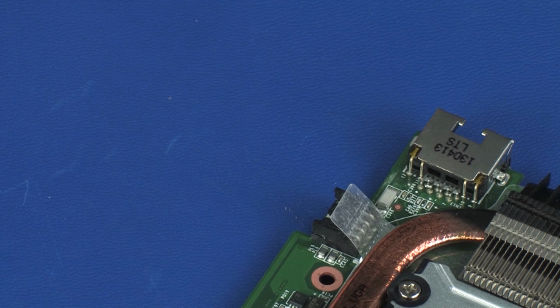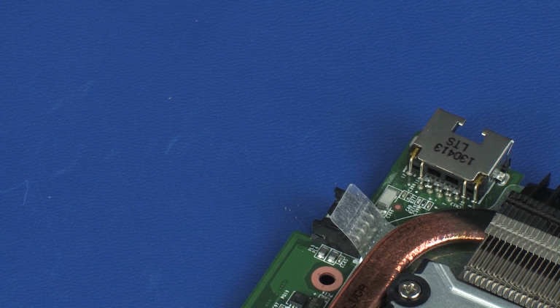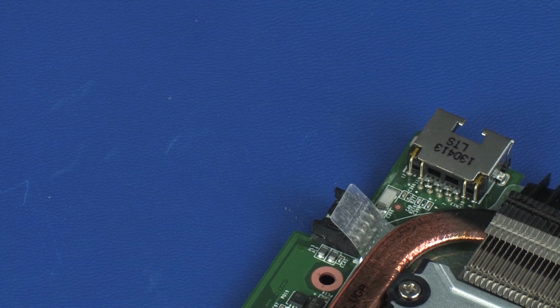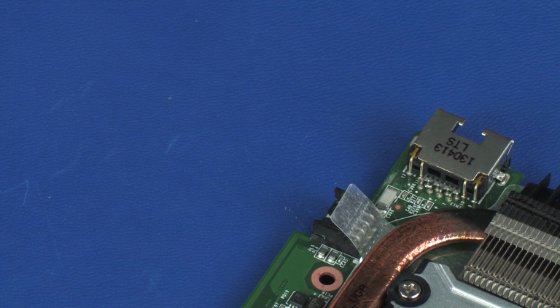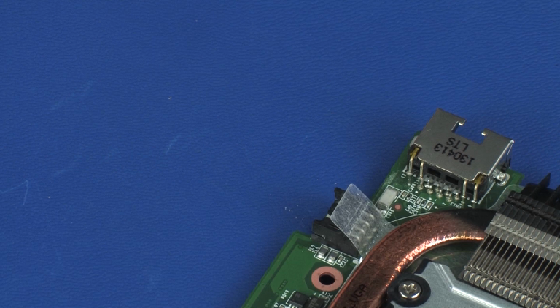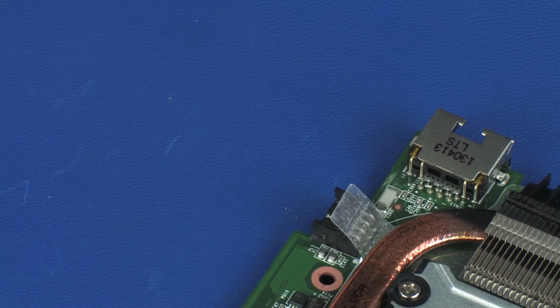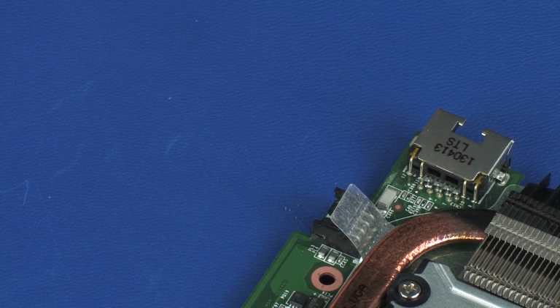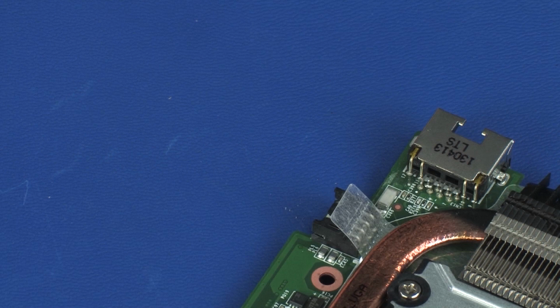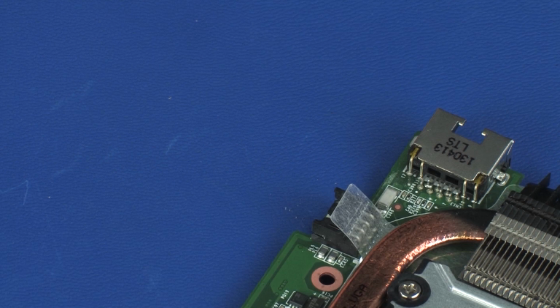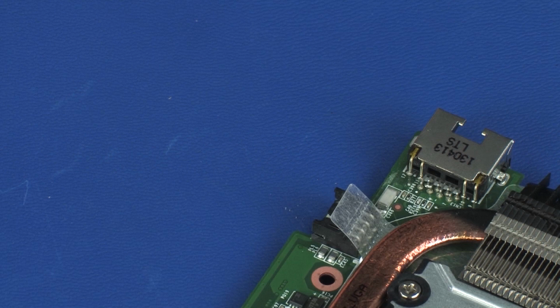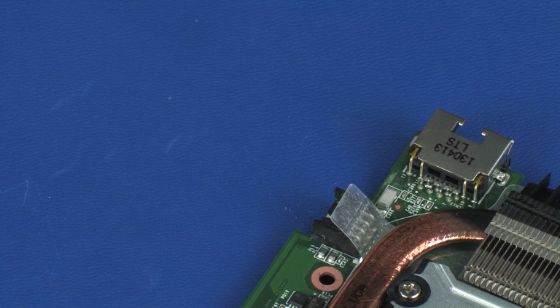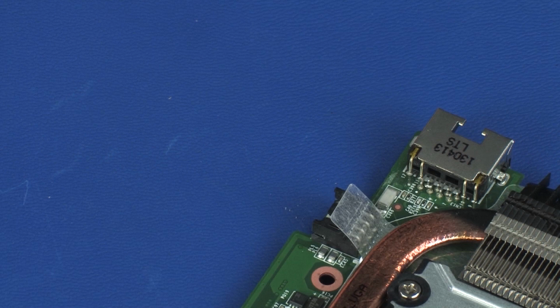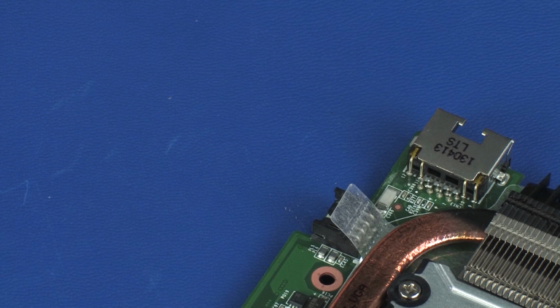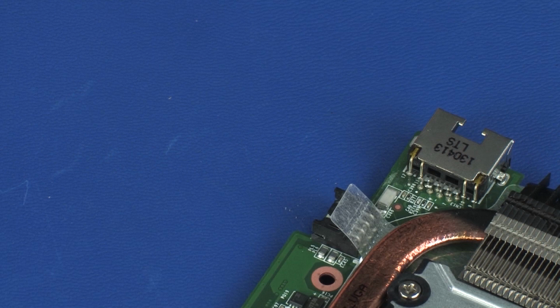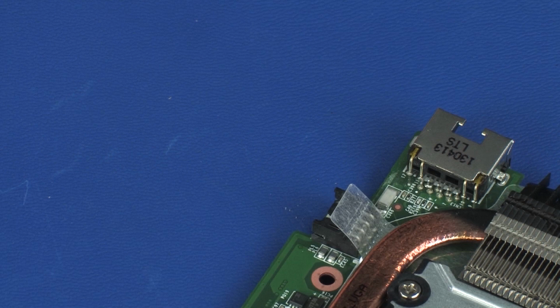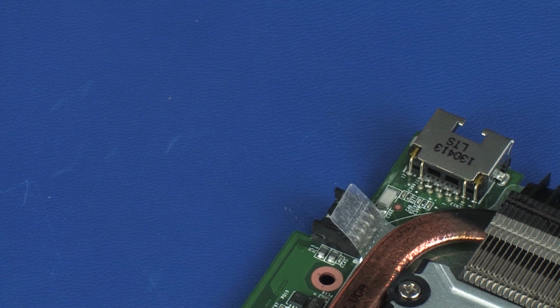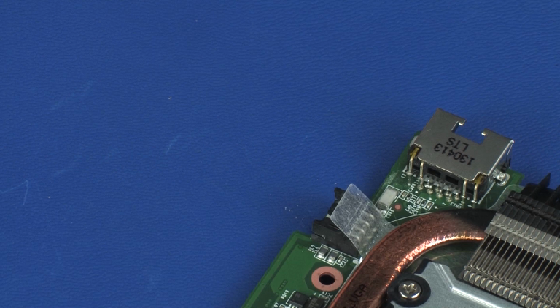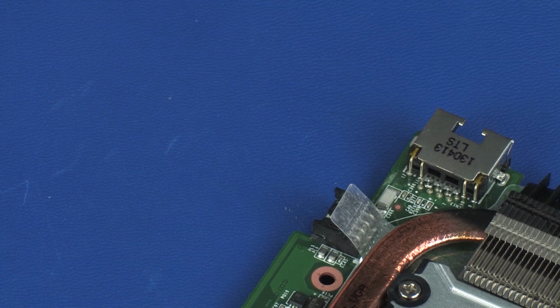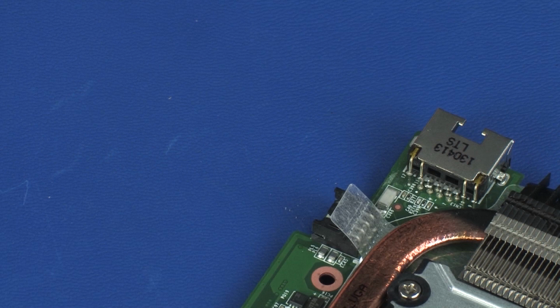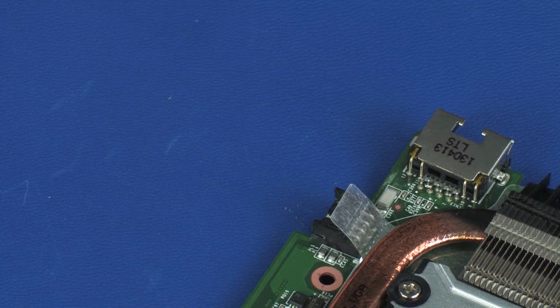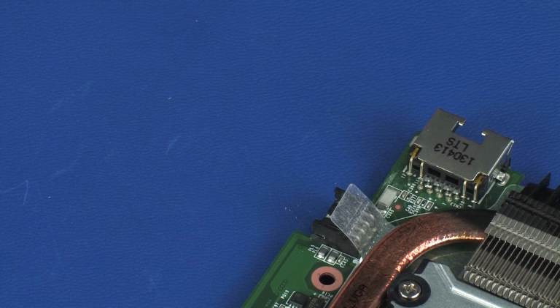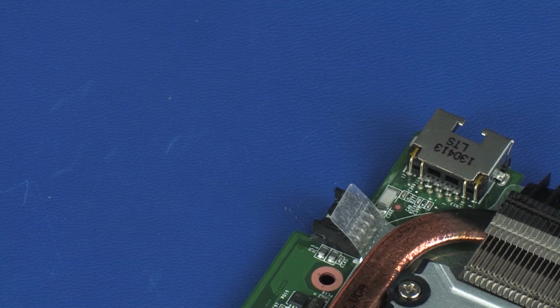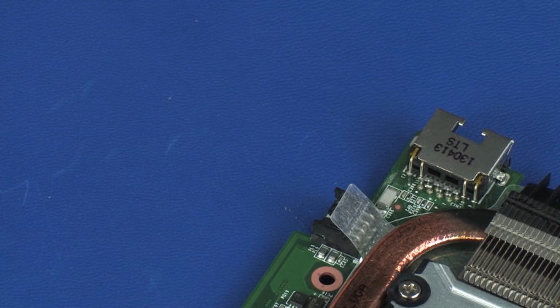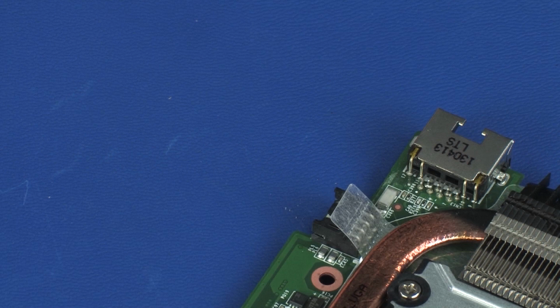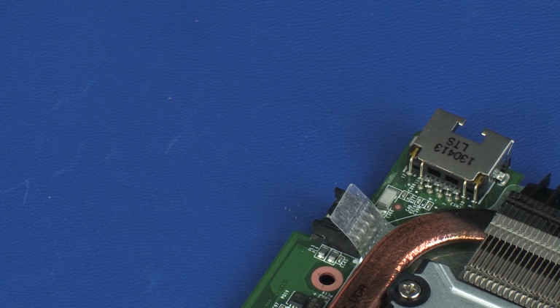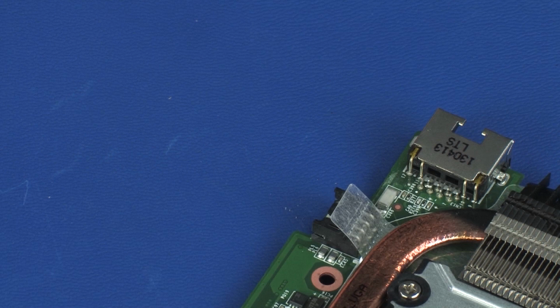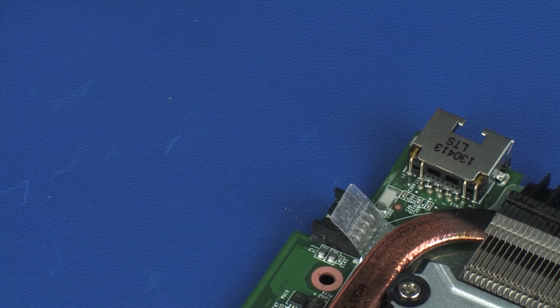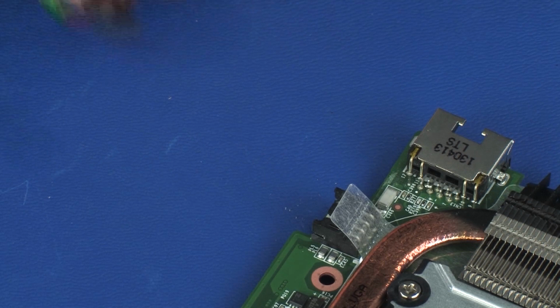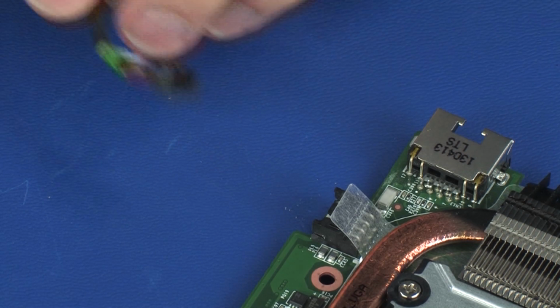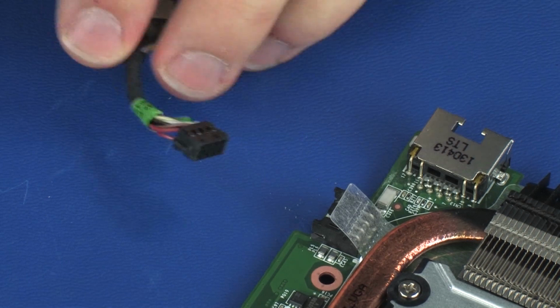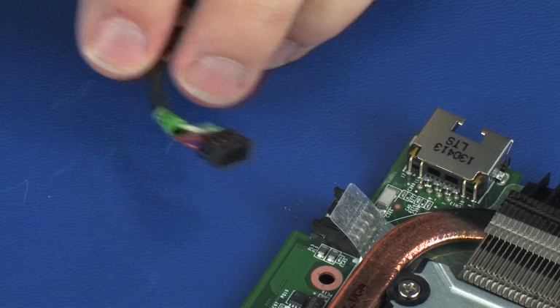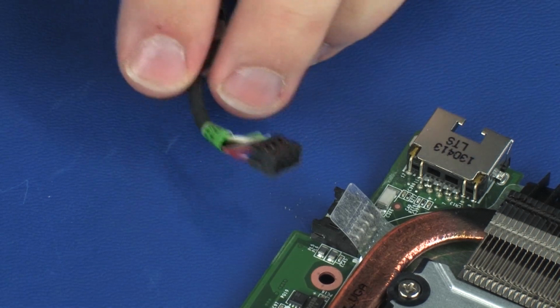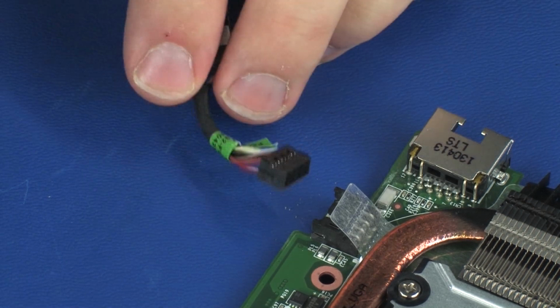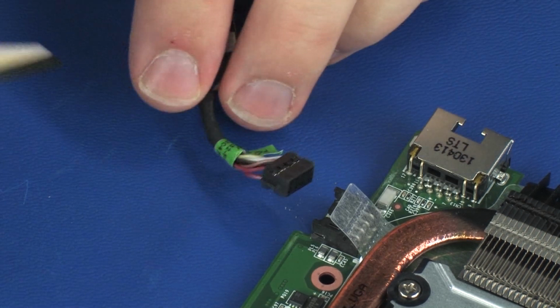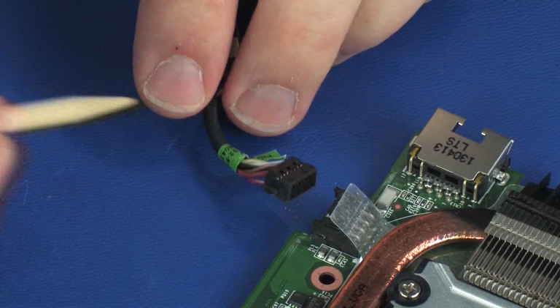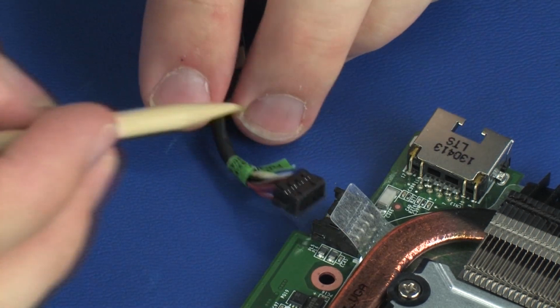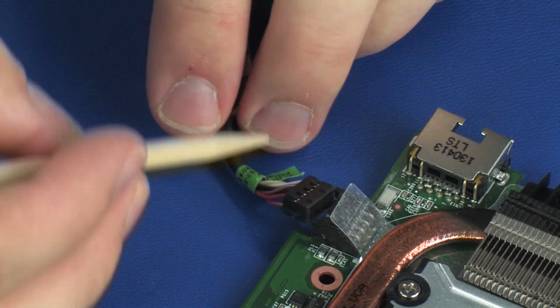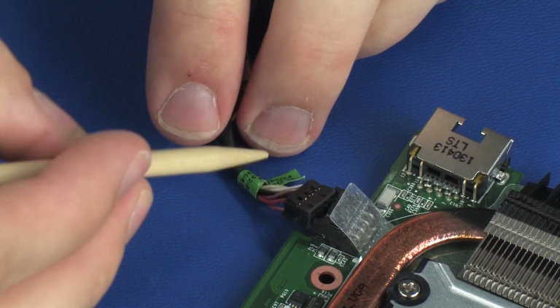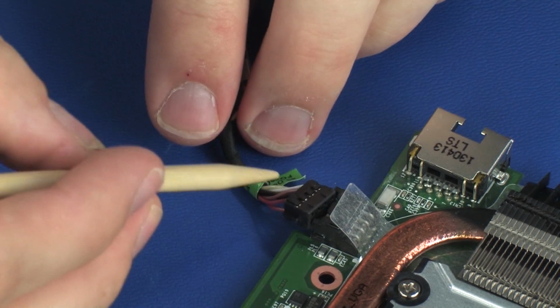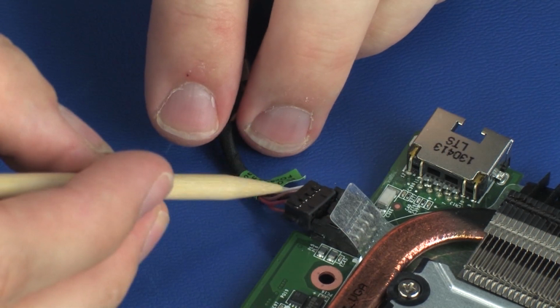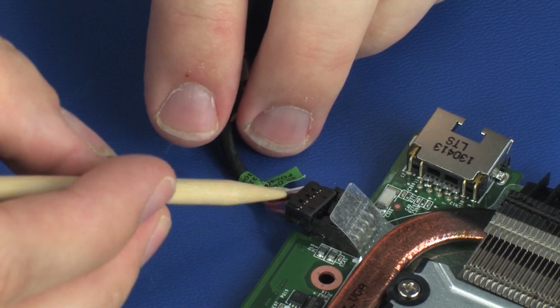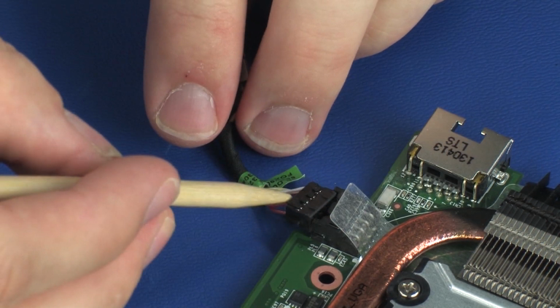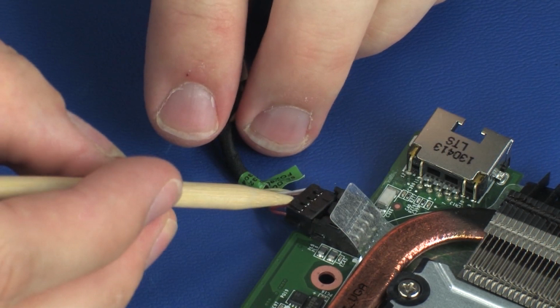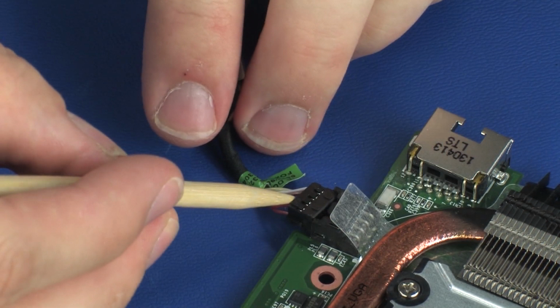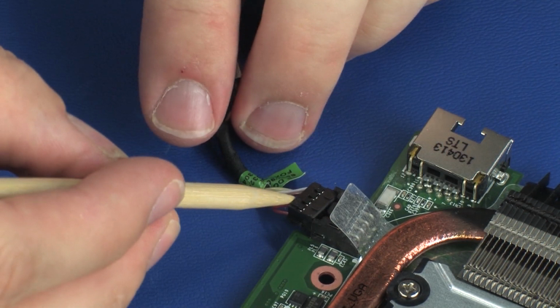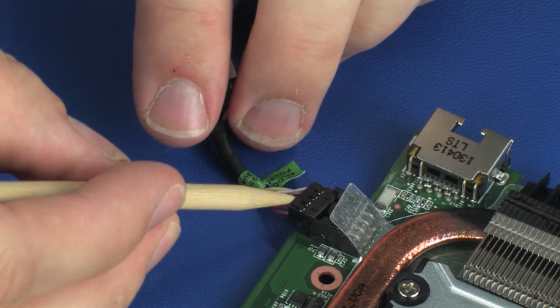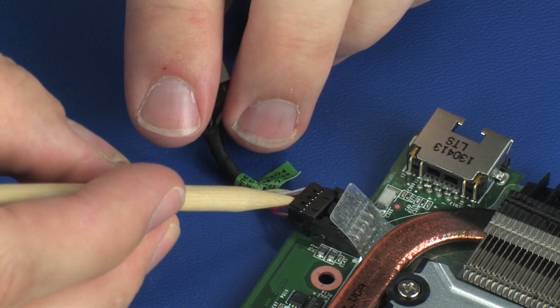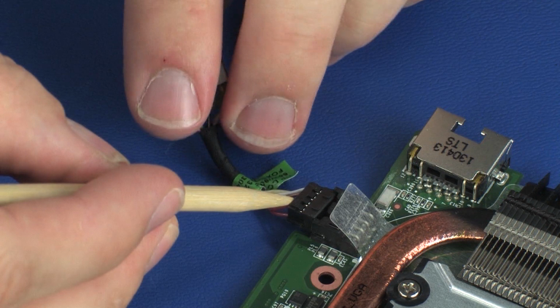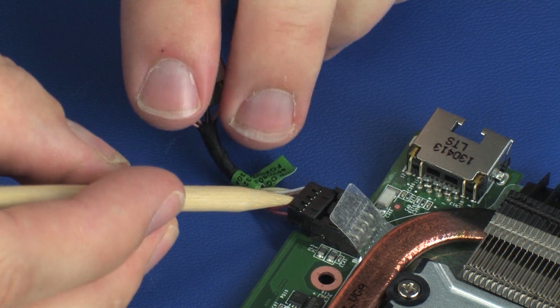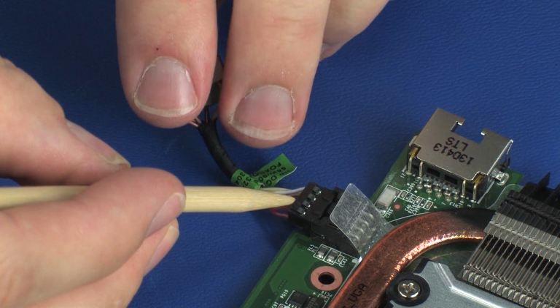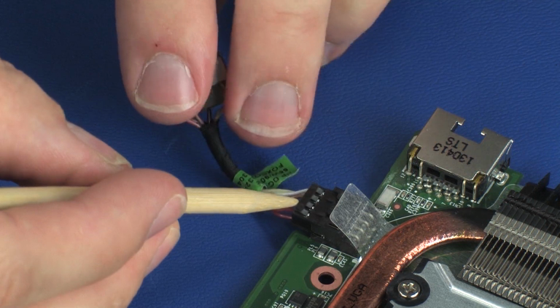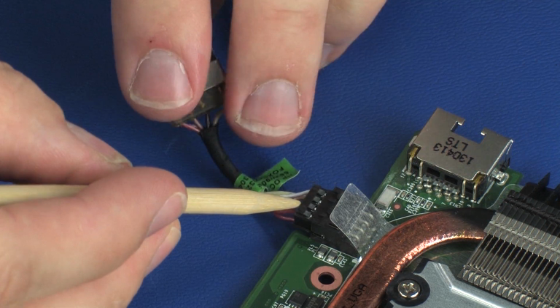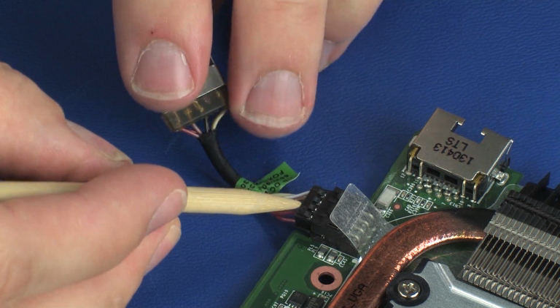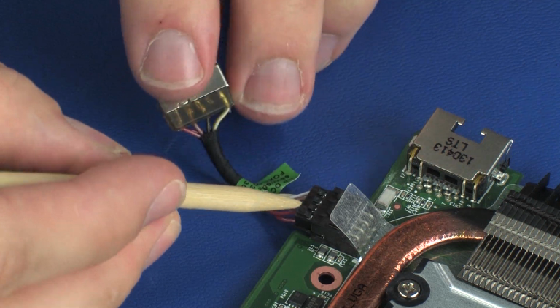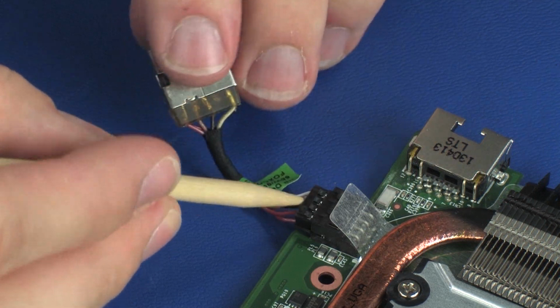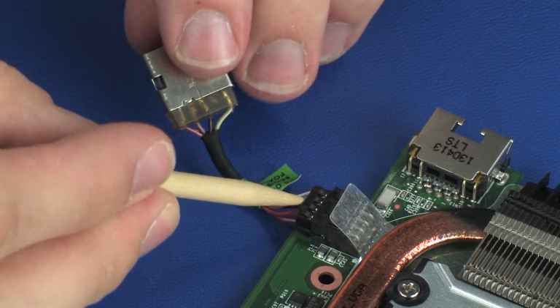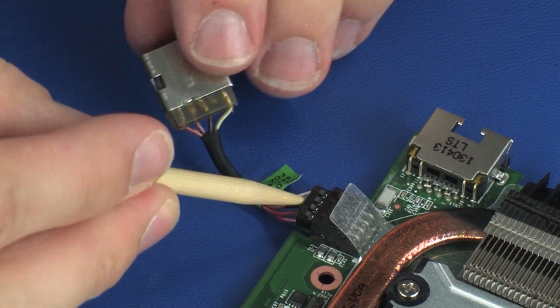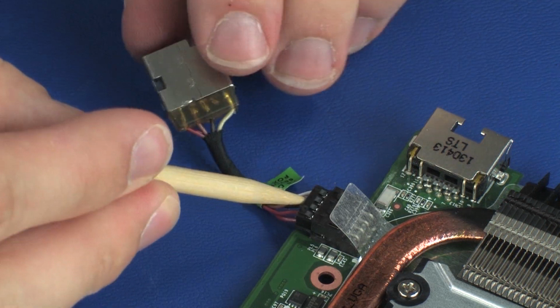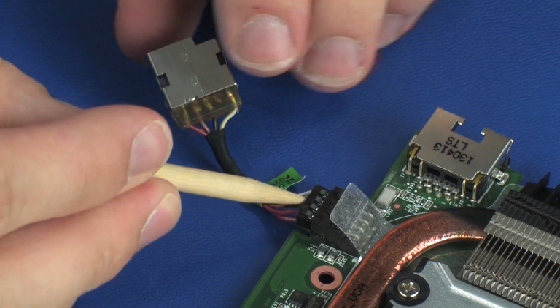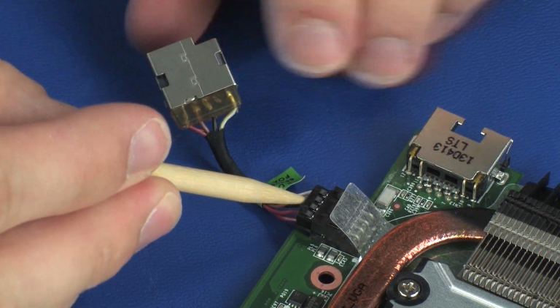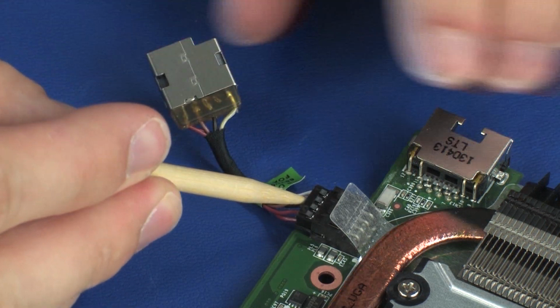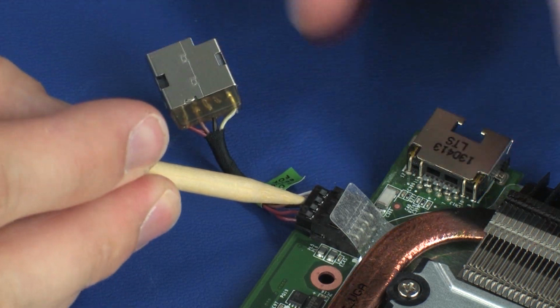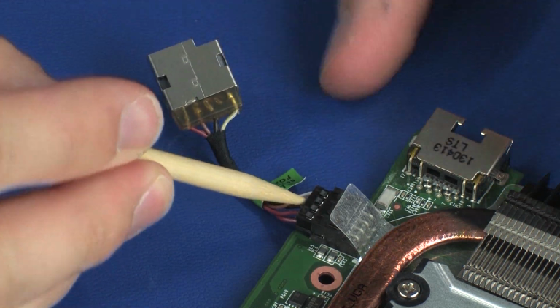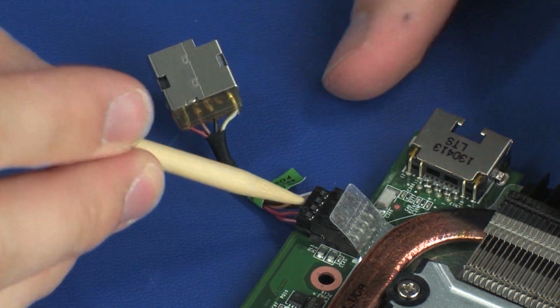Replacement. Connect the power connector cable into its connector on the system board.